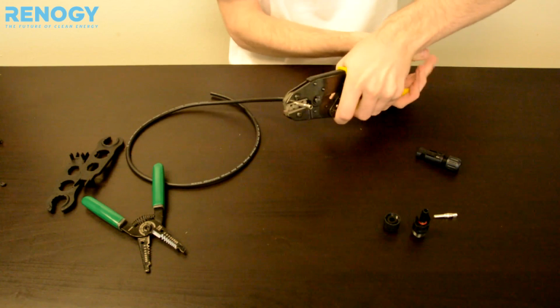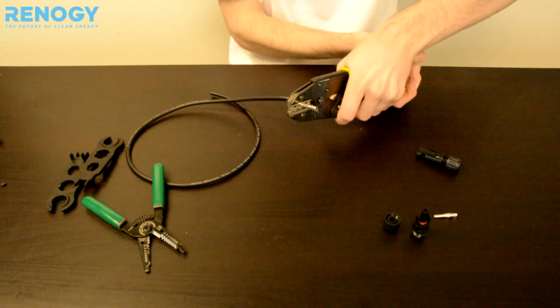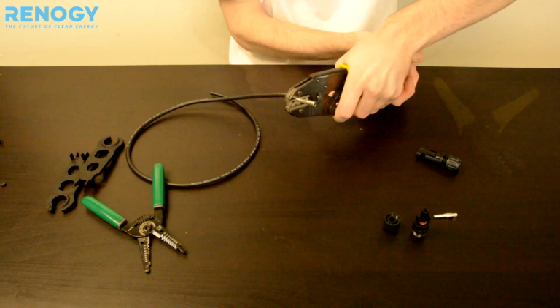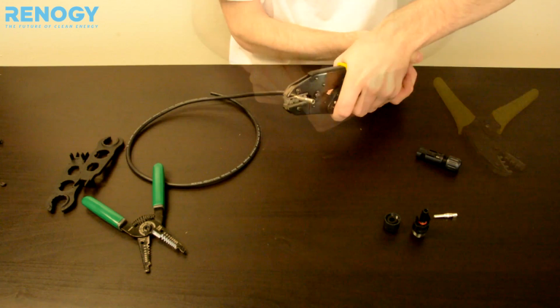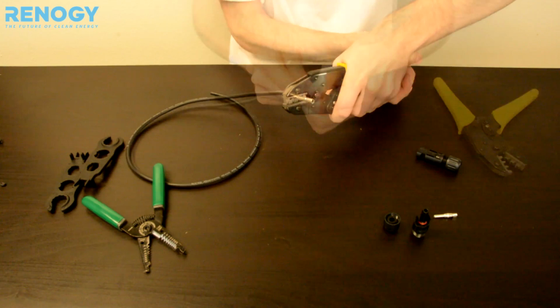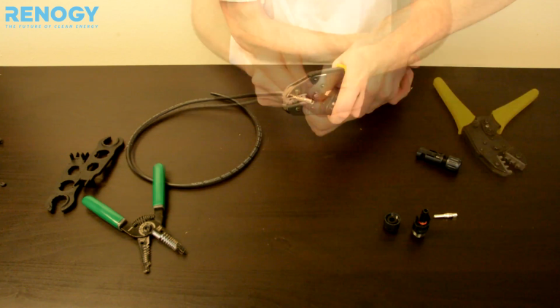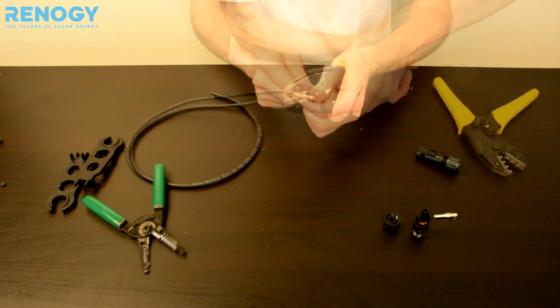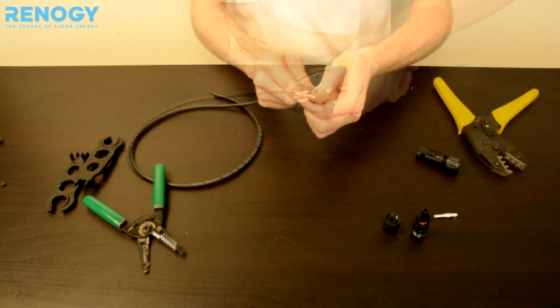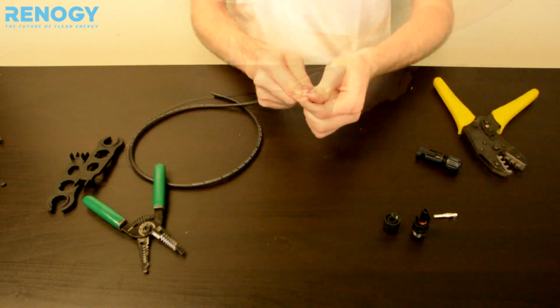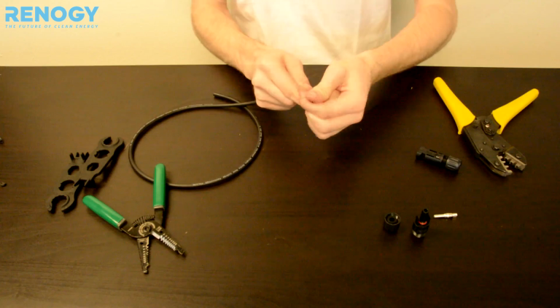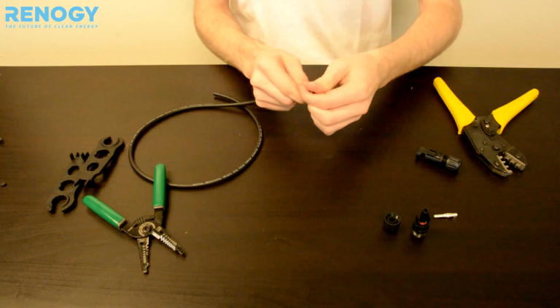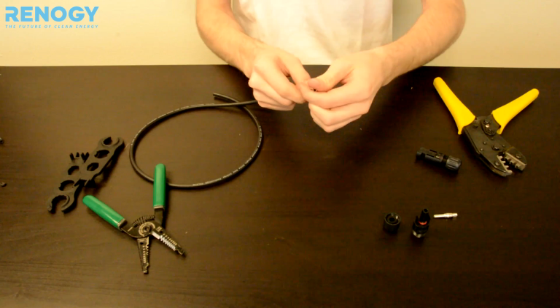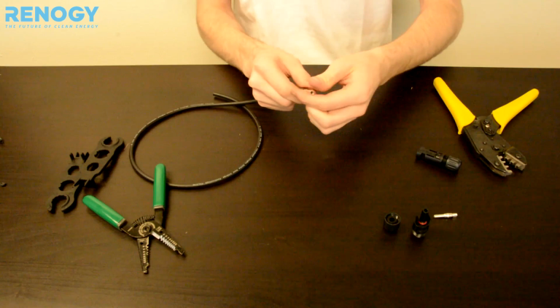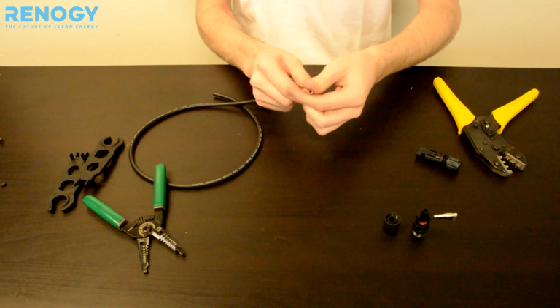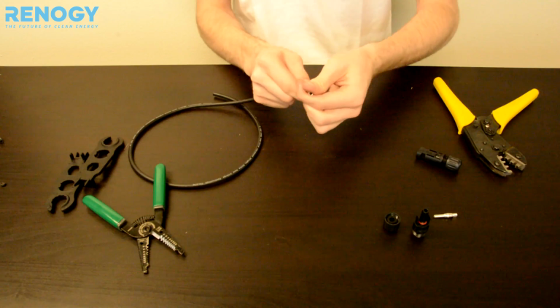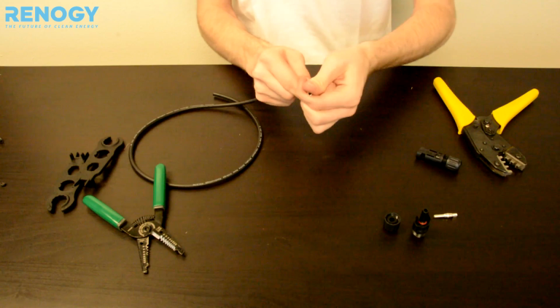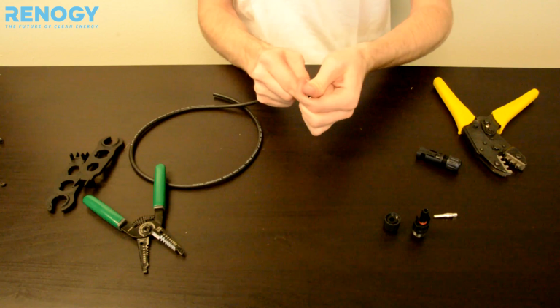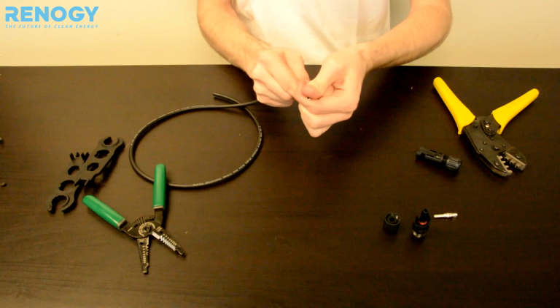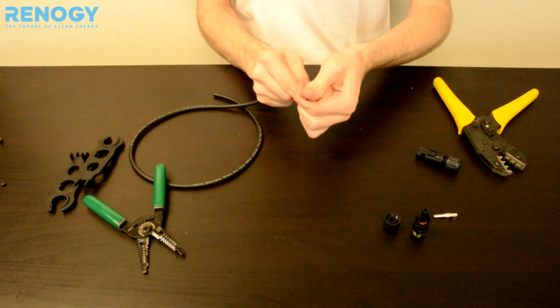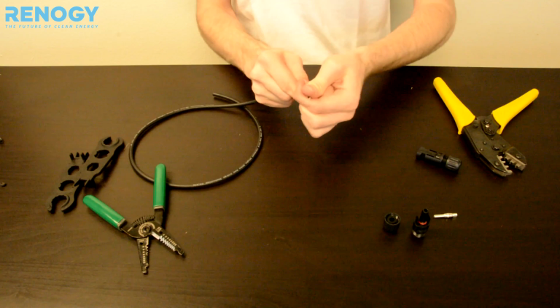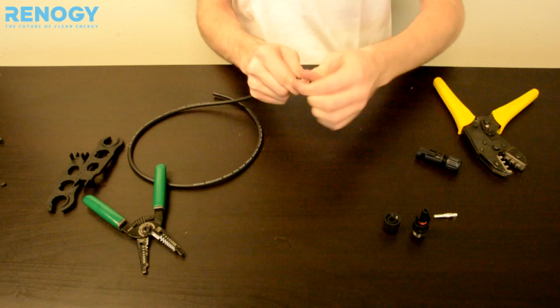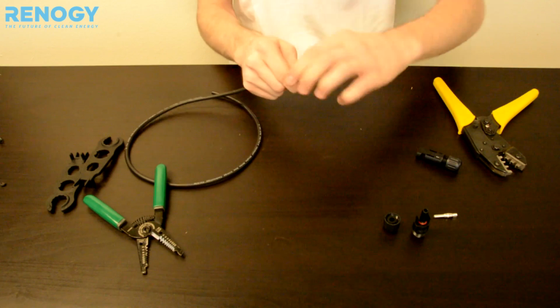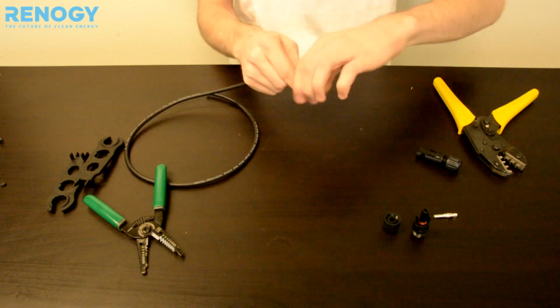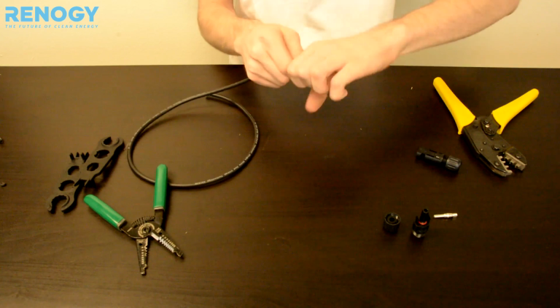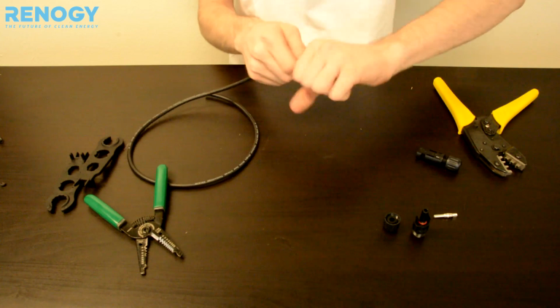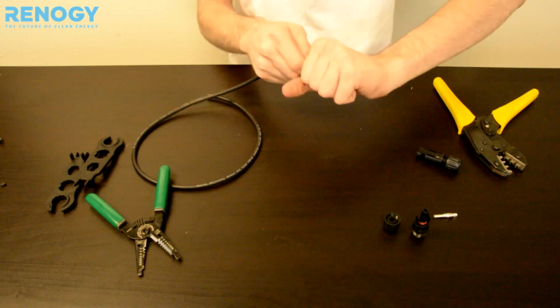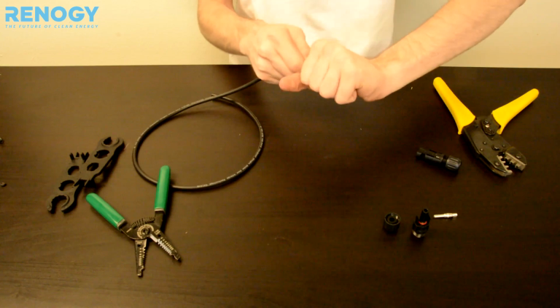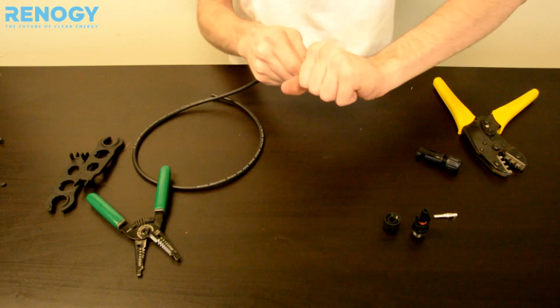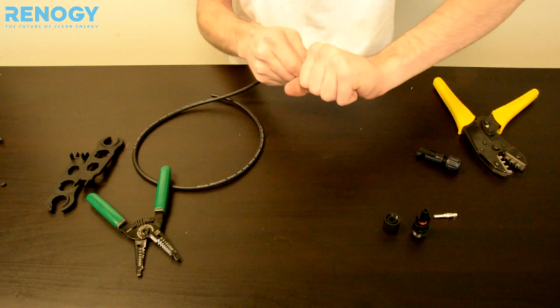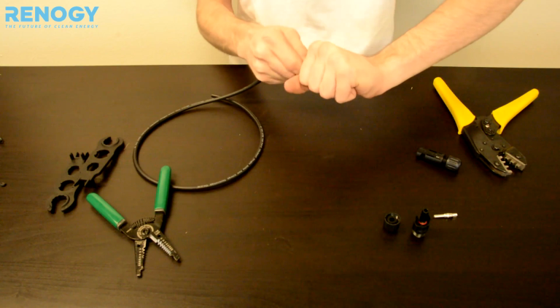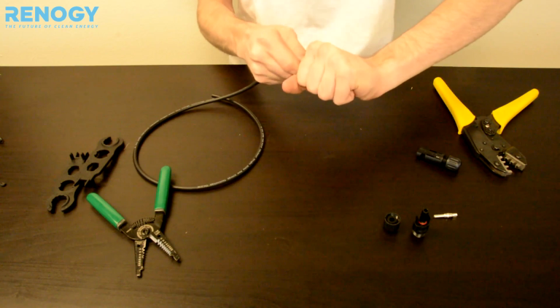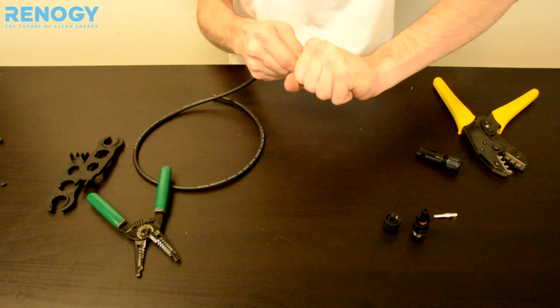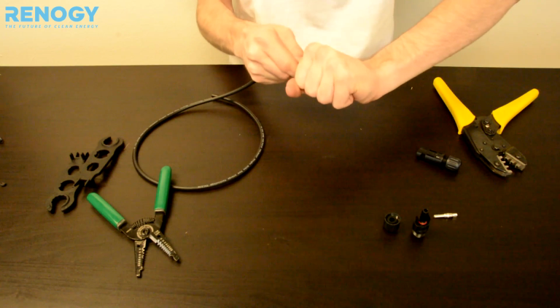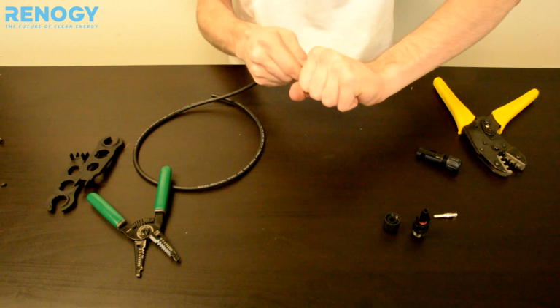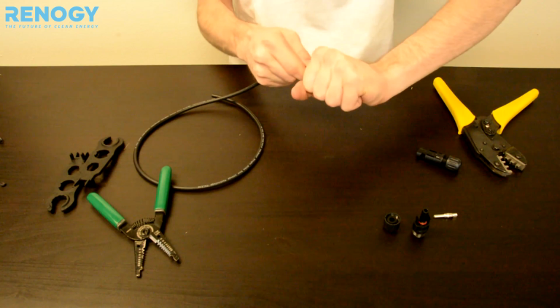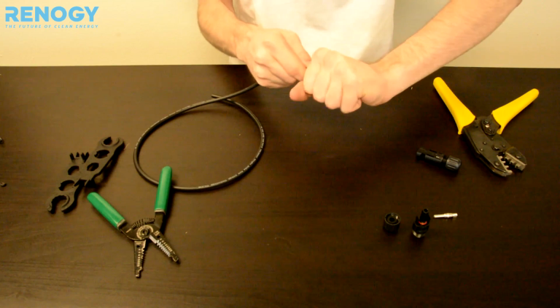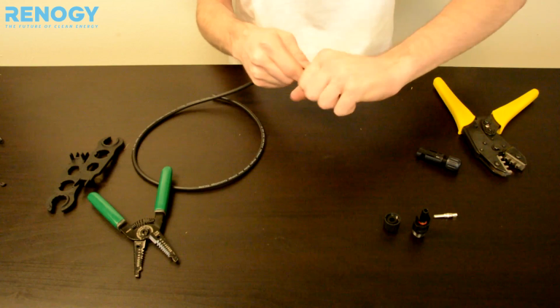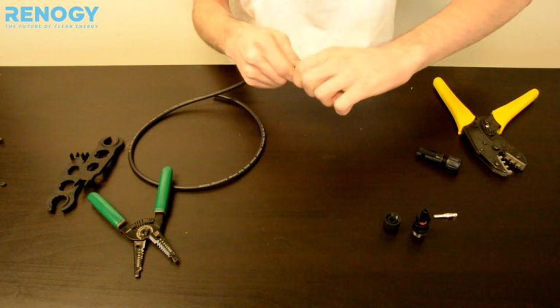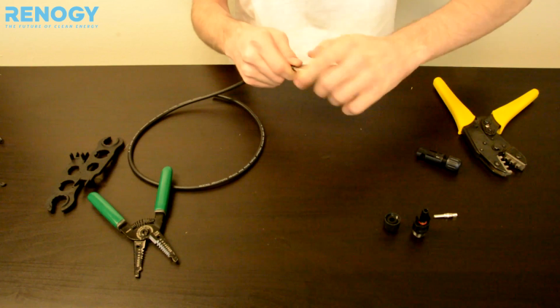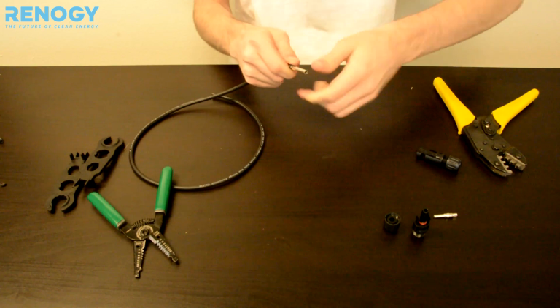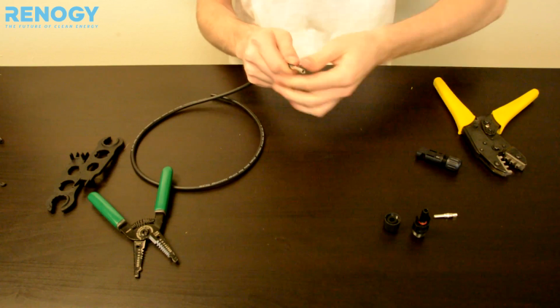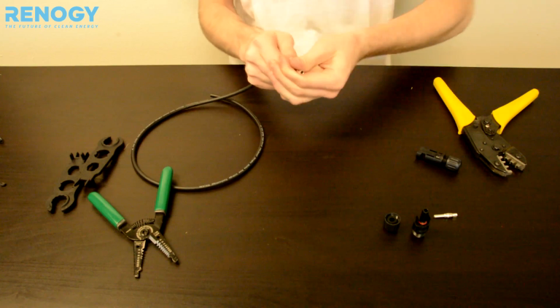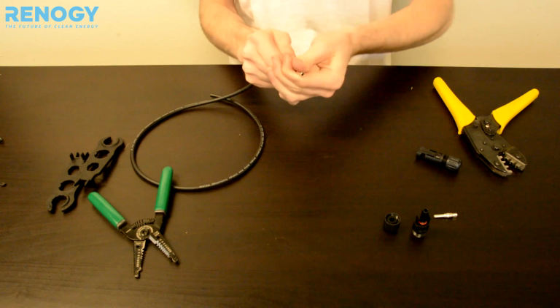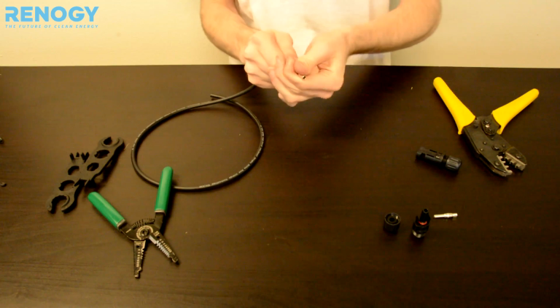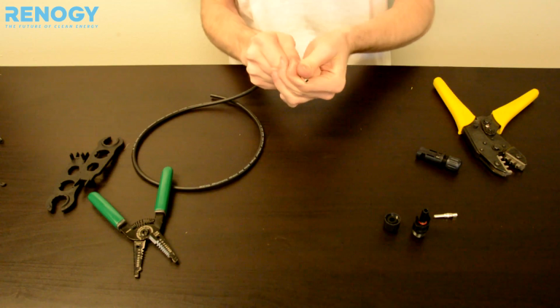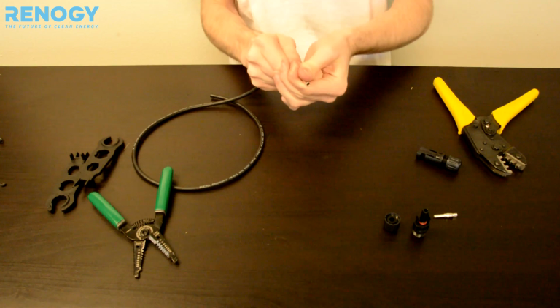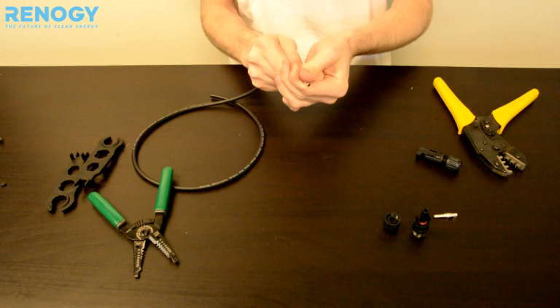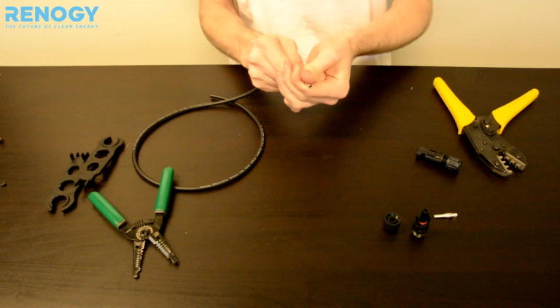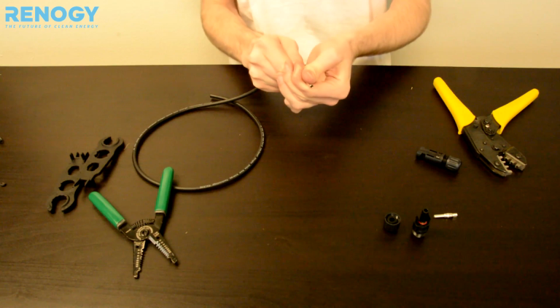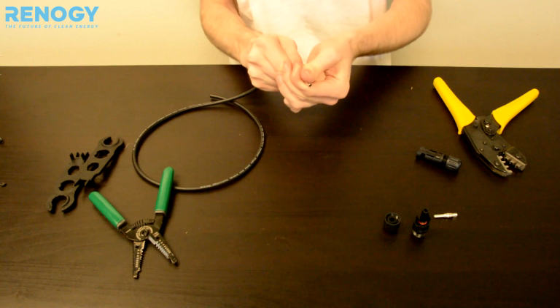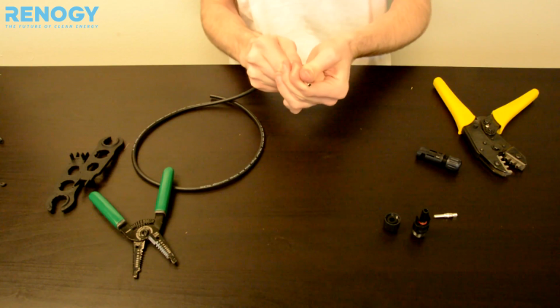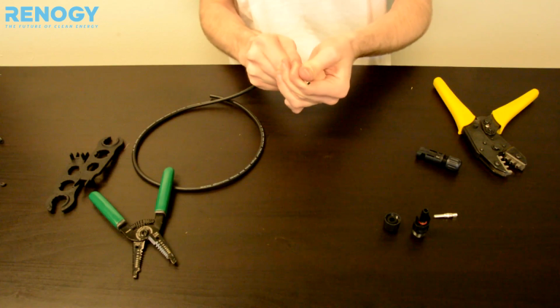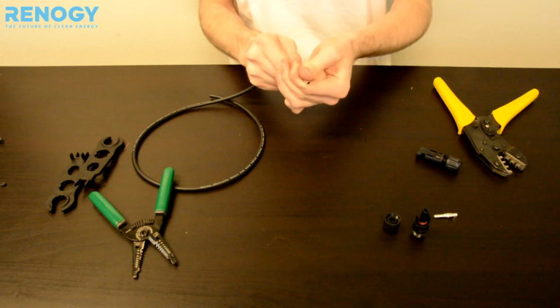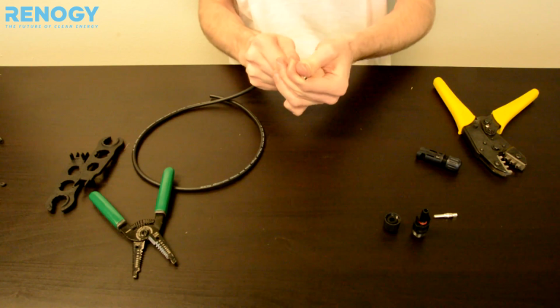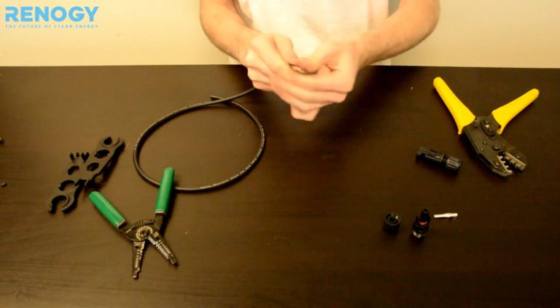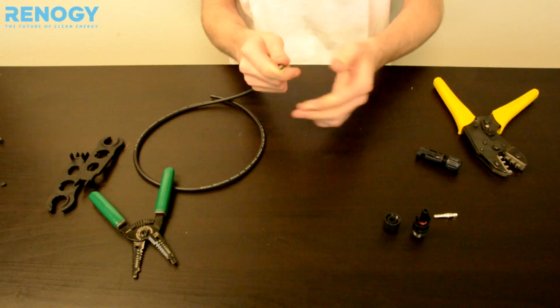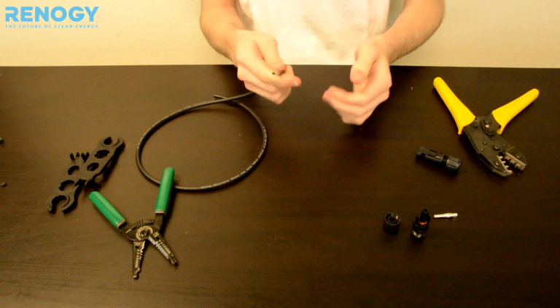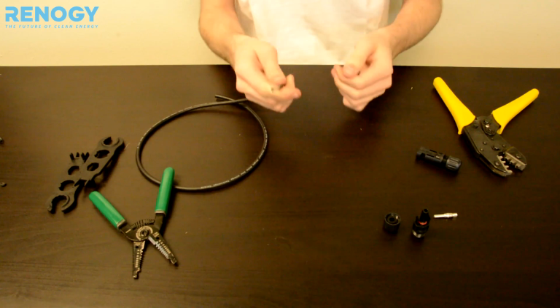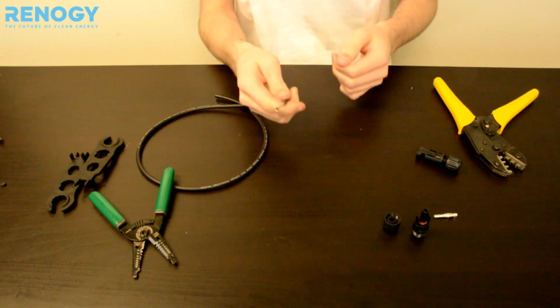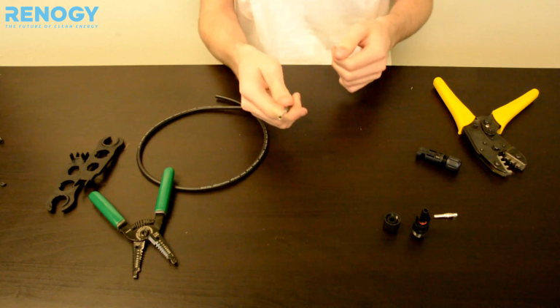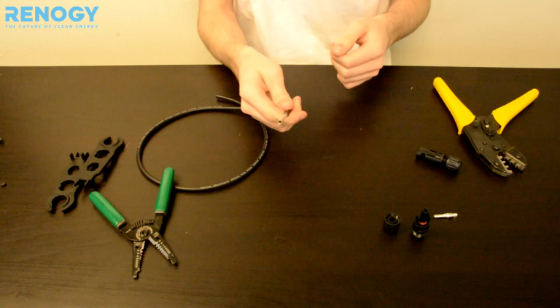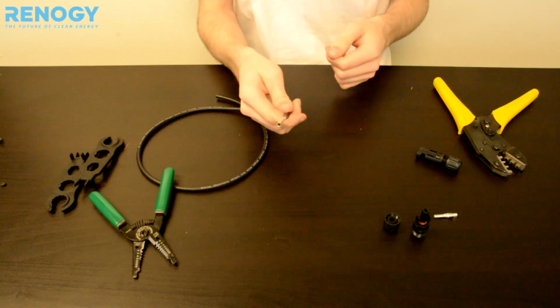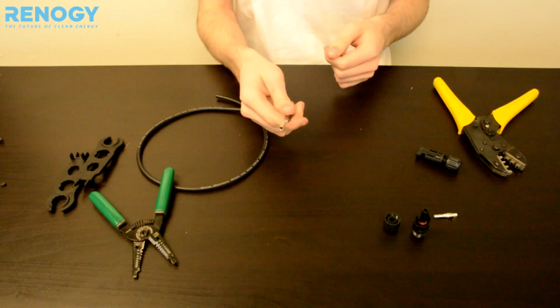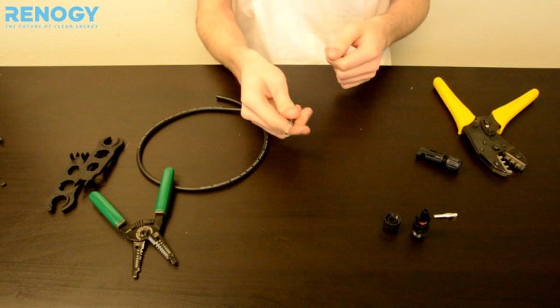Once you have that on, go ahead and give it a good tug to make sure that it stays put. That one's good.